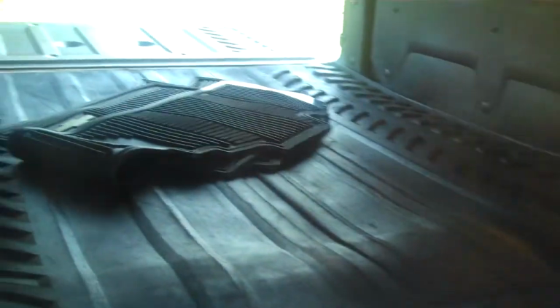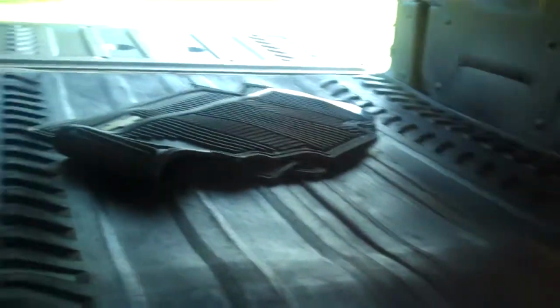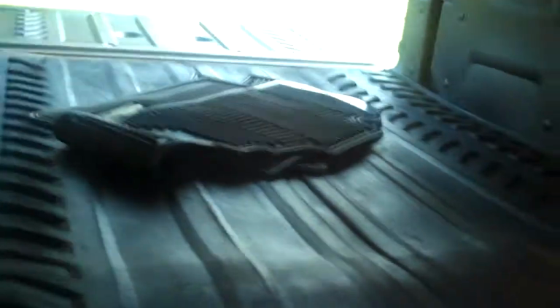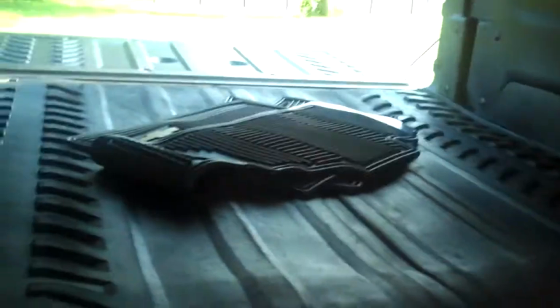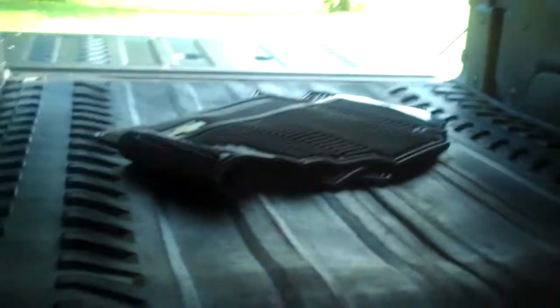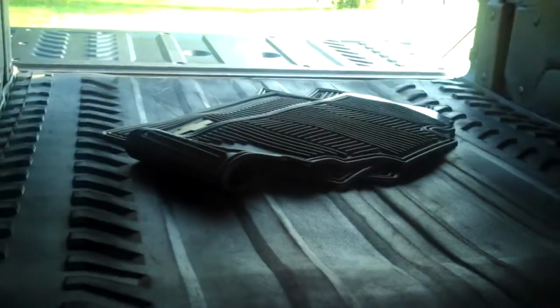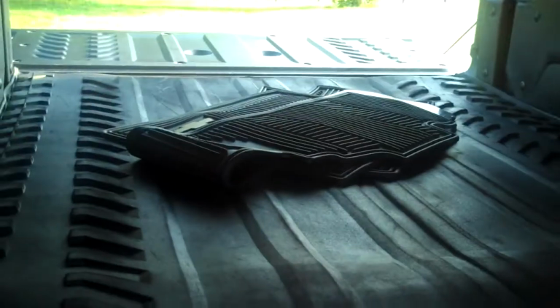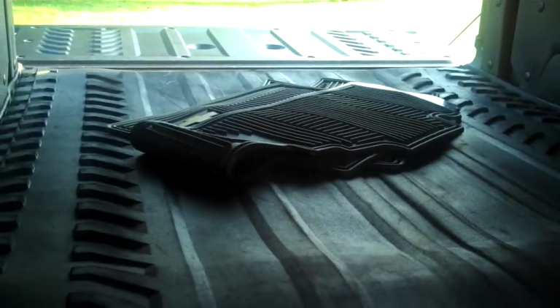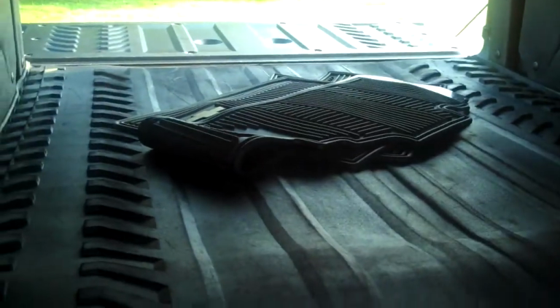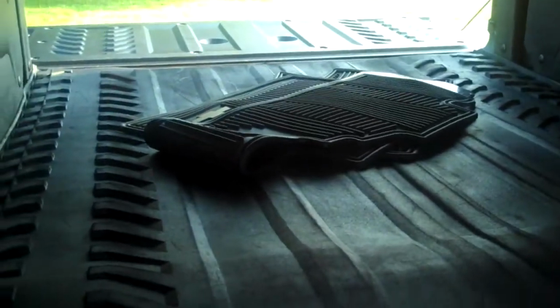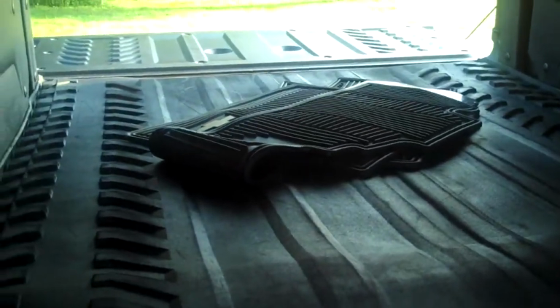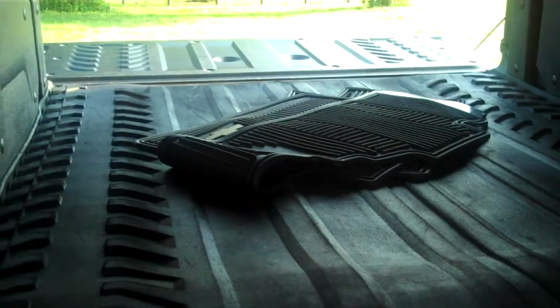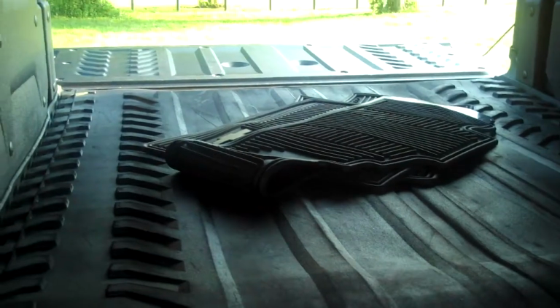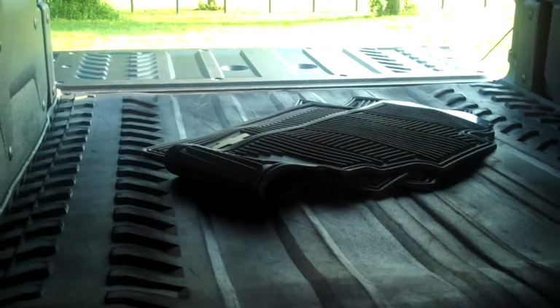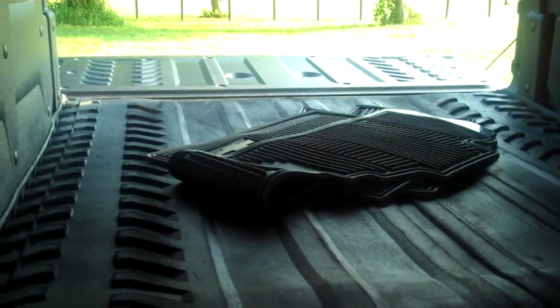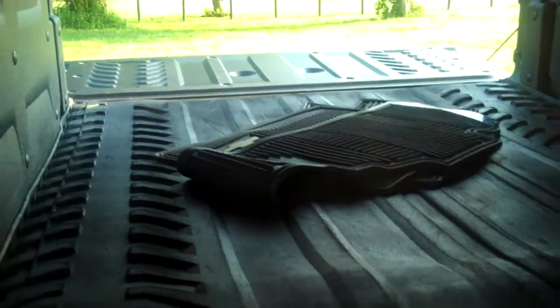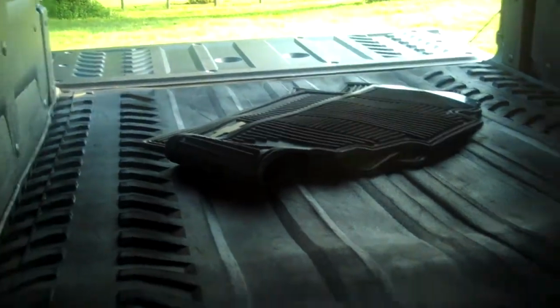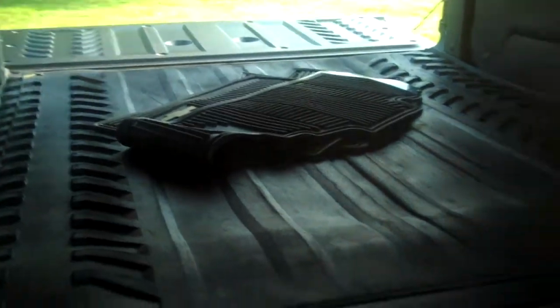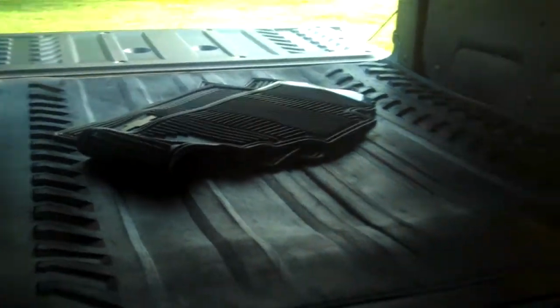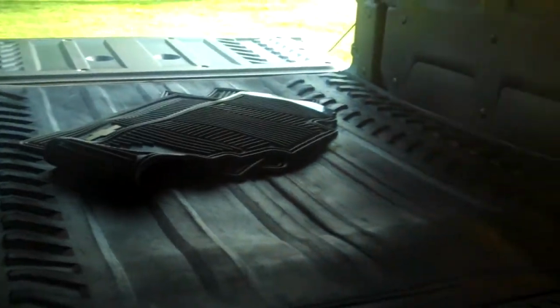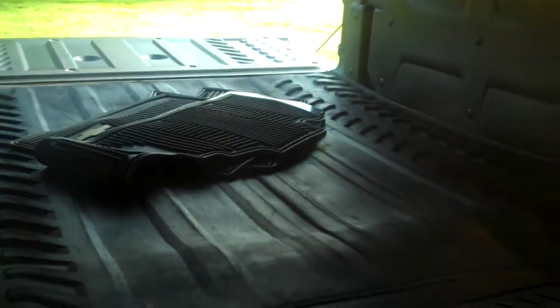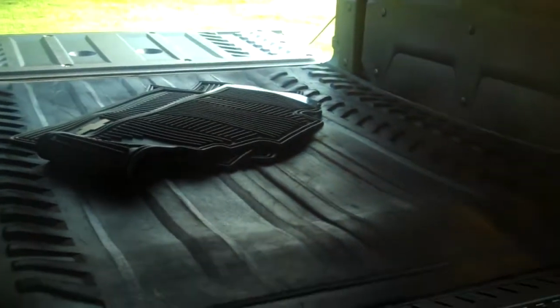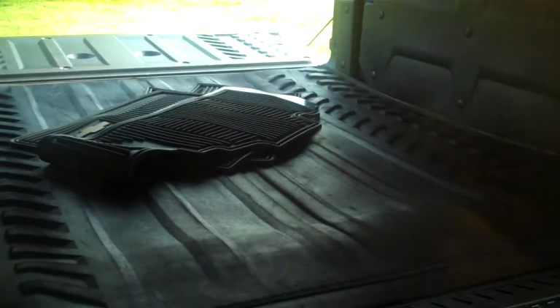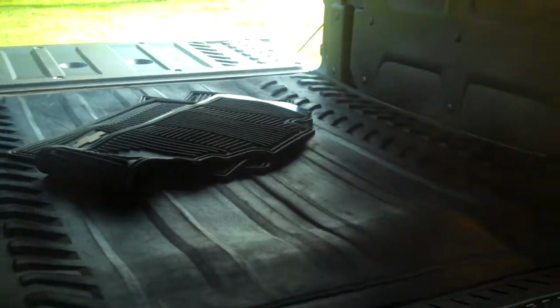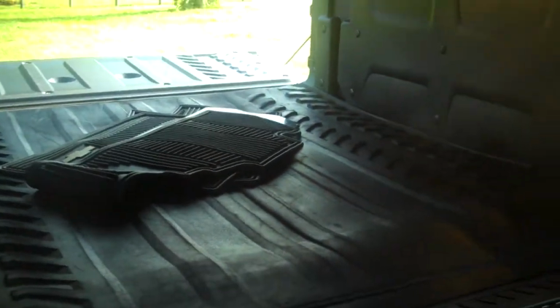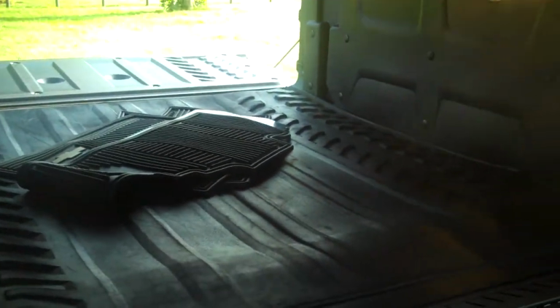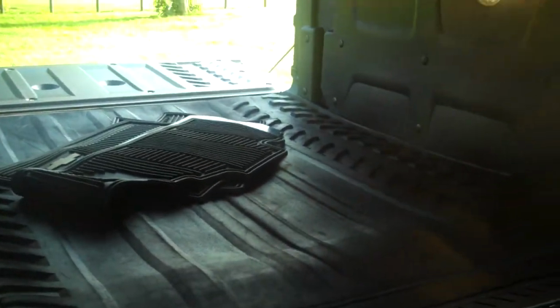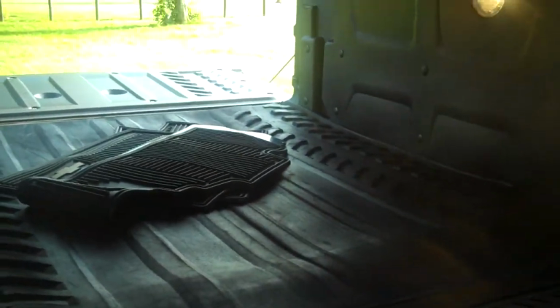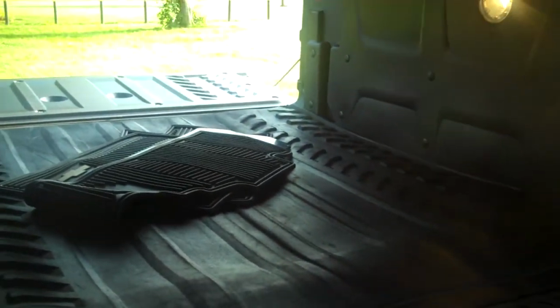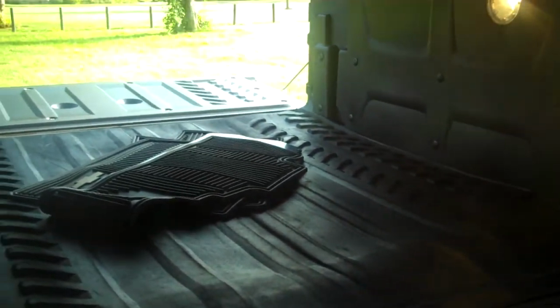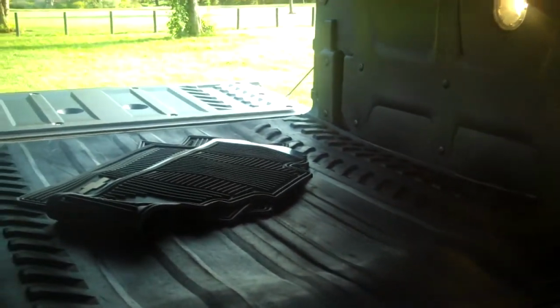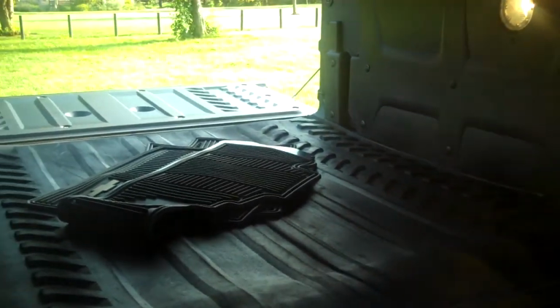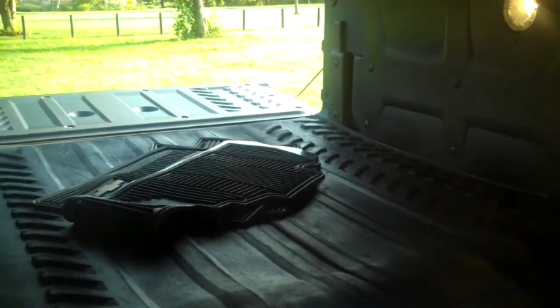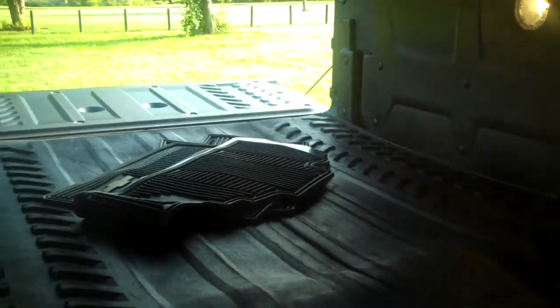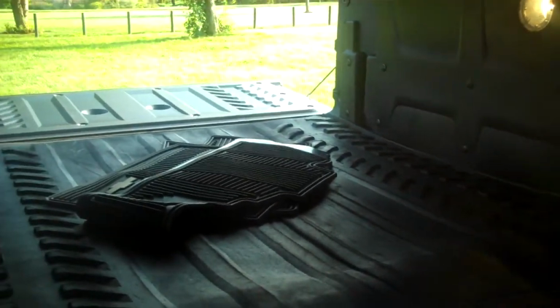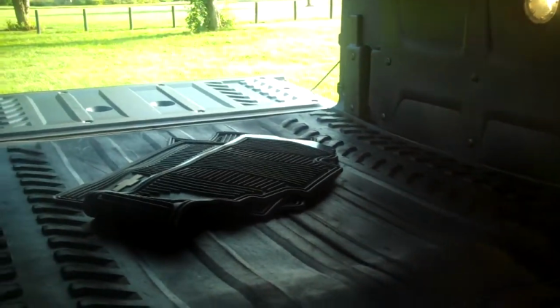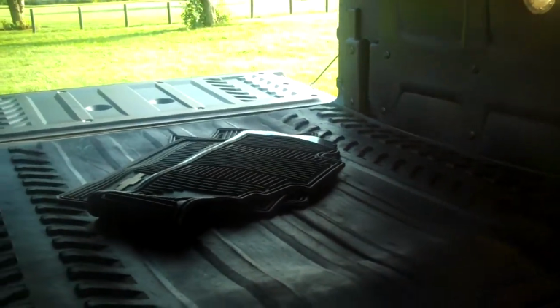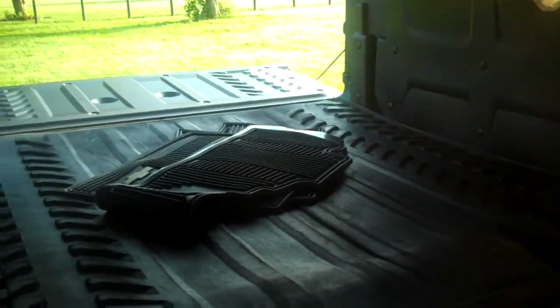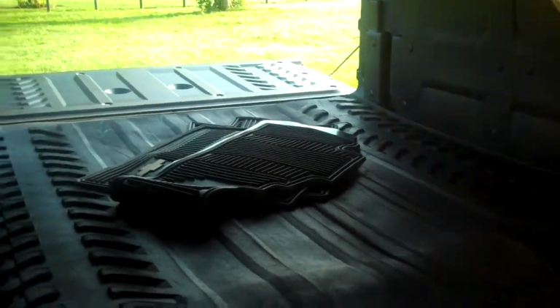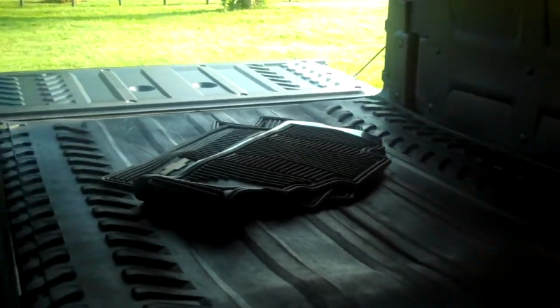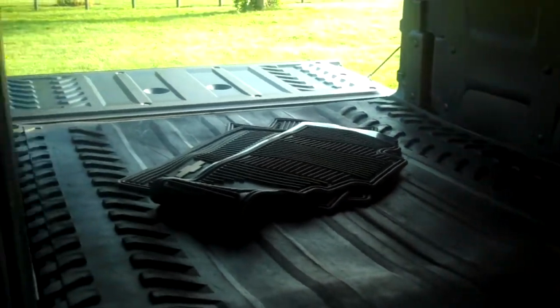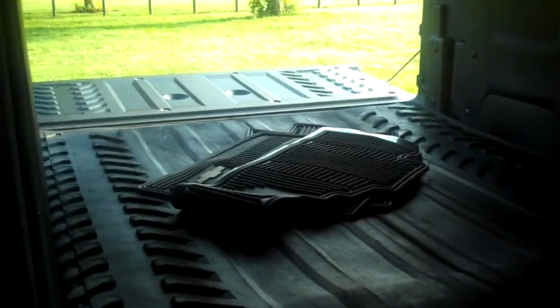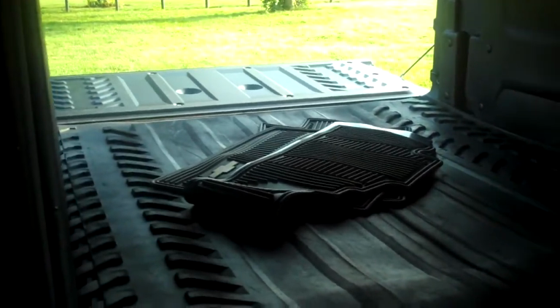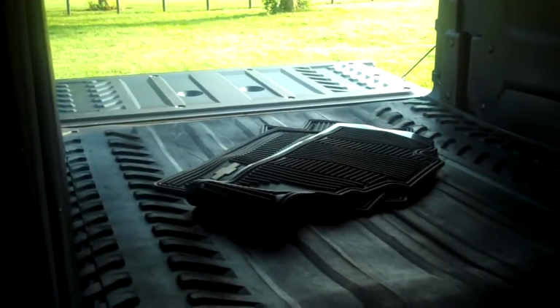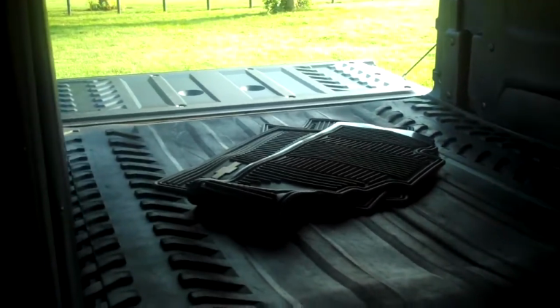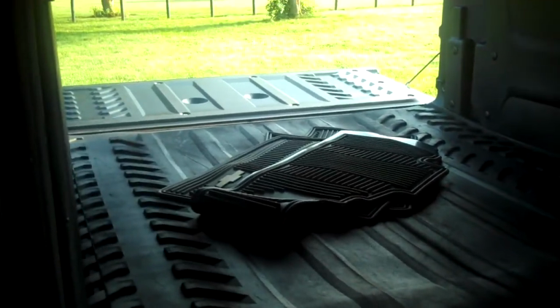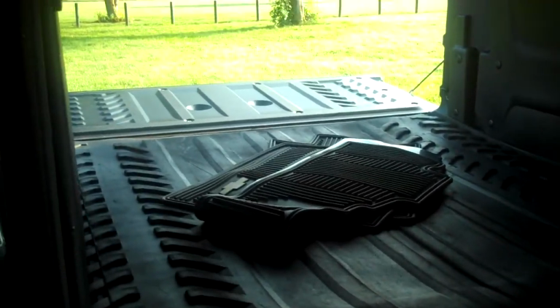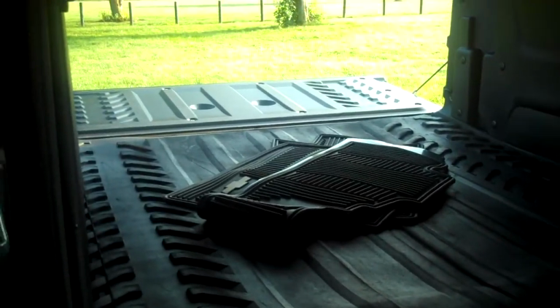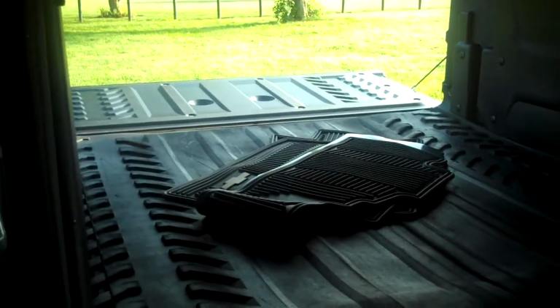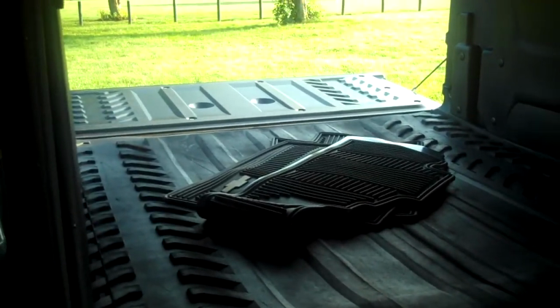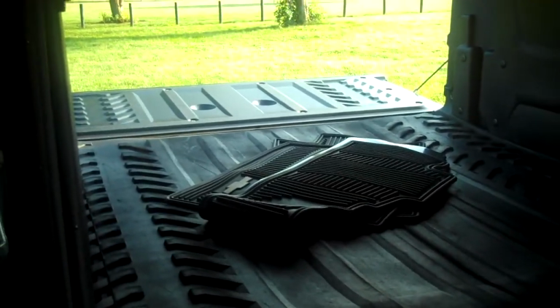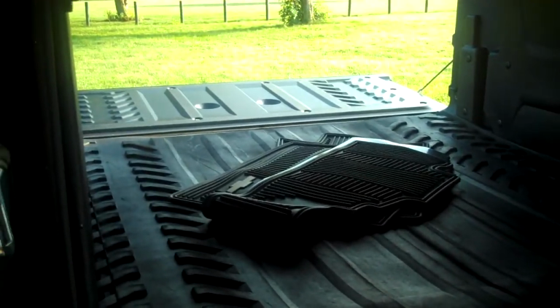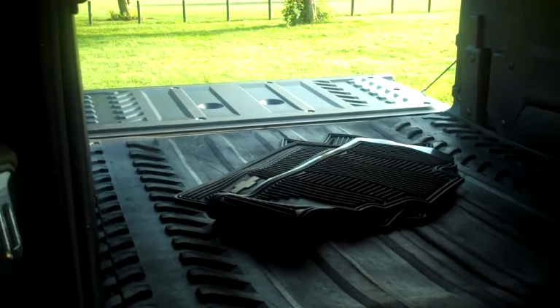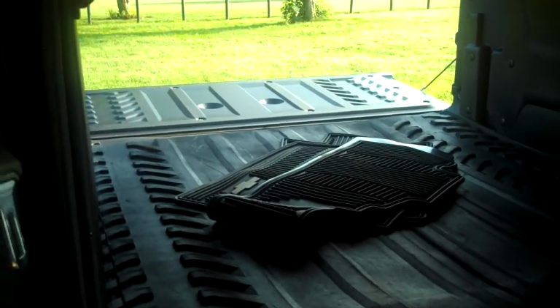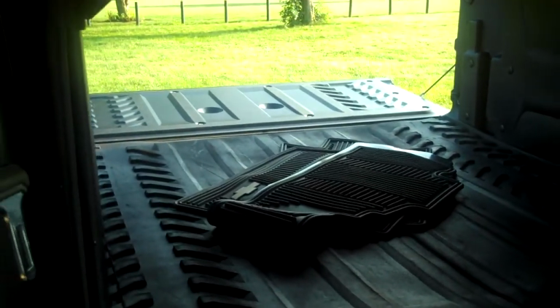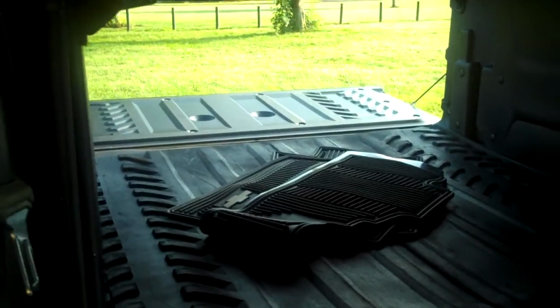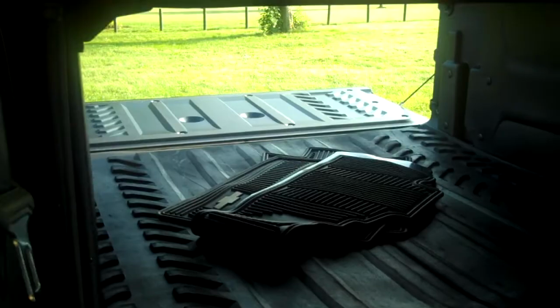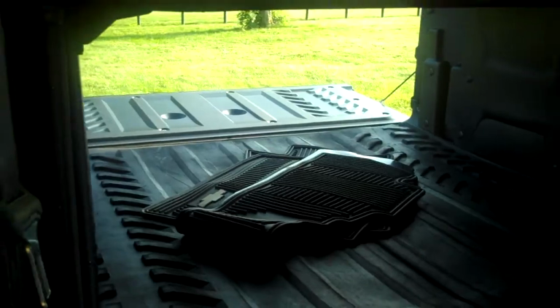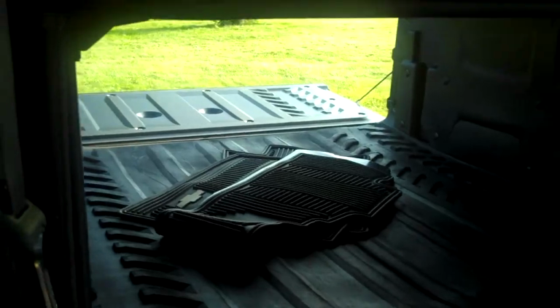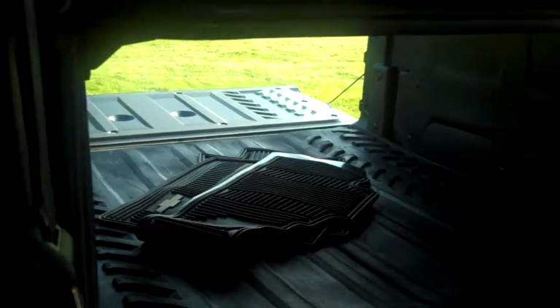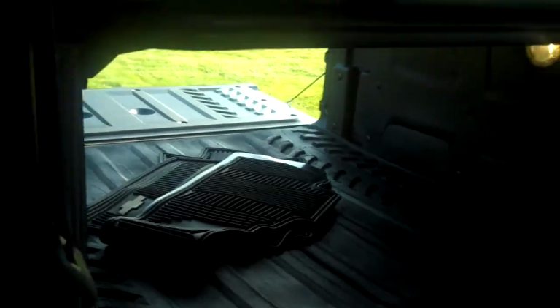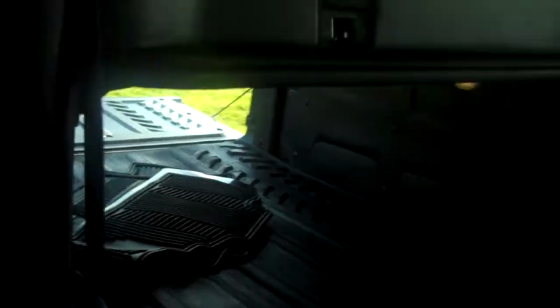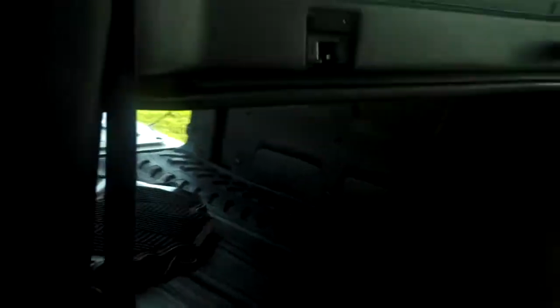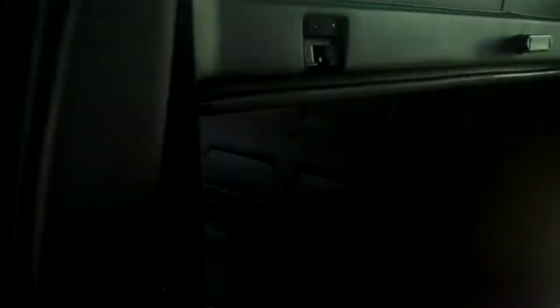And as you can see there, it creates a very nice long bed. So if you want to go get some plywood or something like that, you most certainly can.